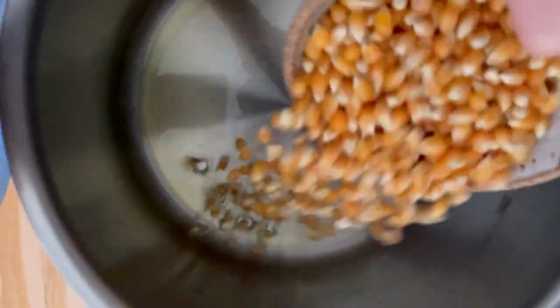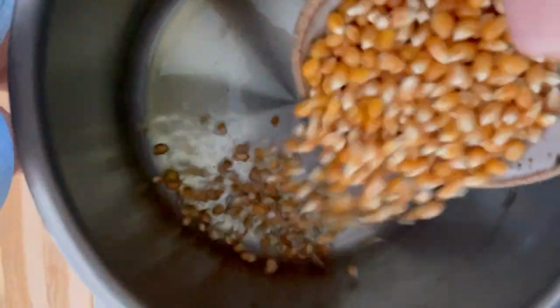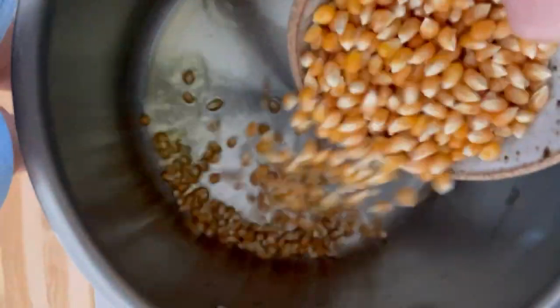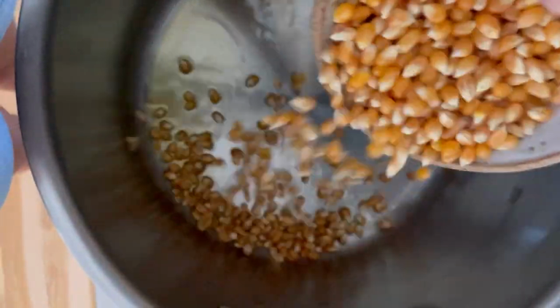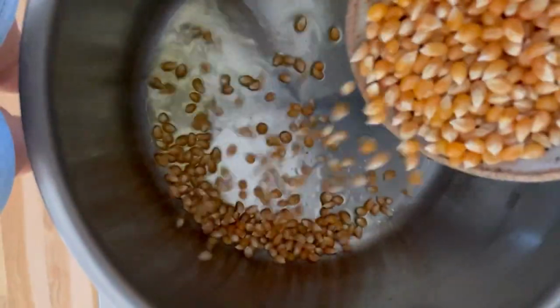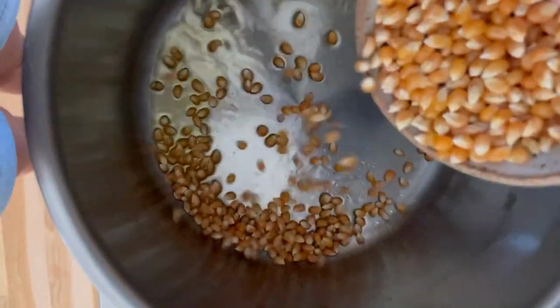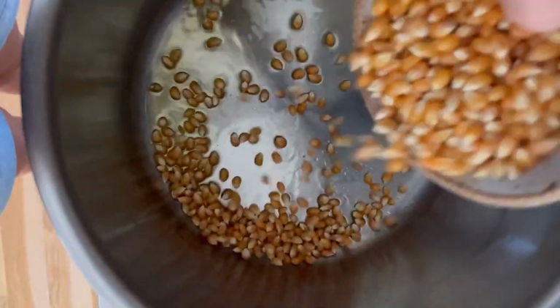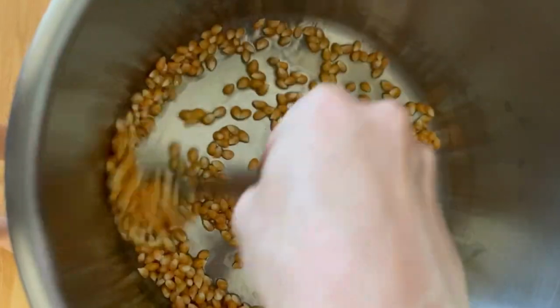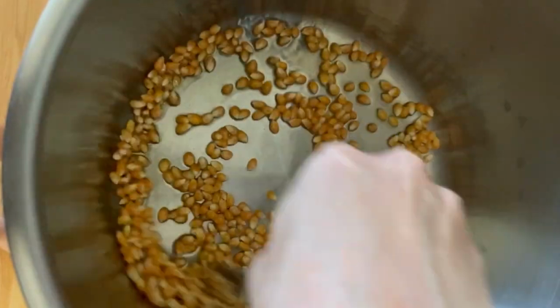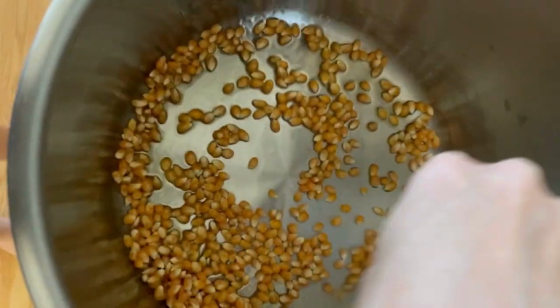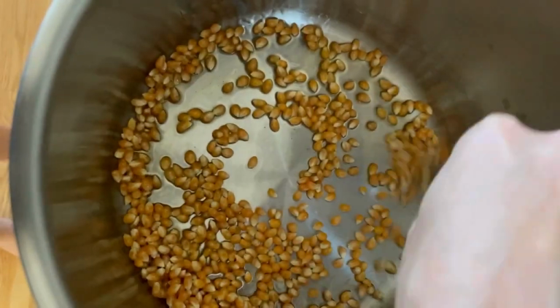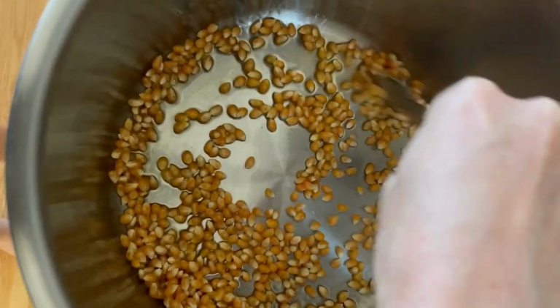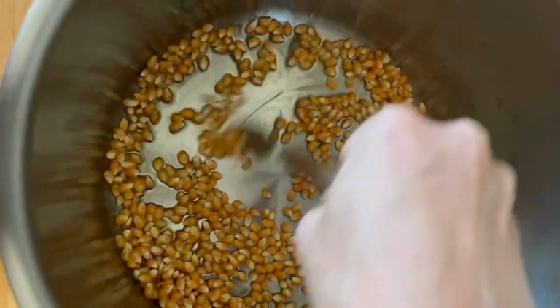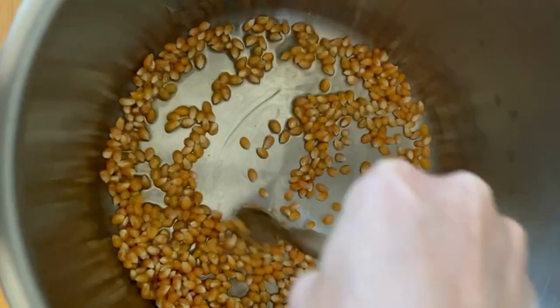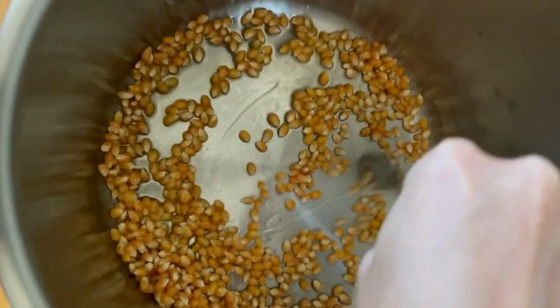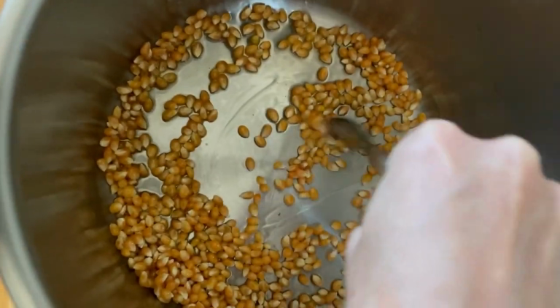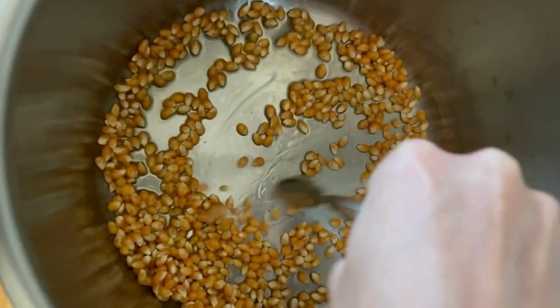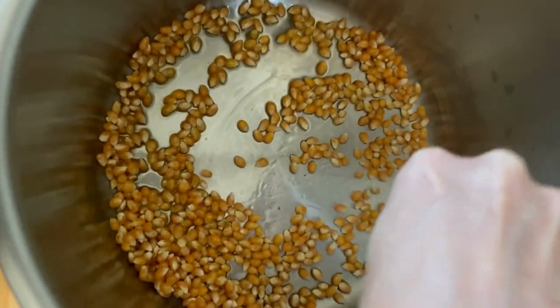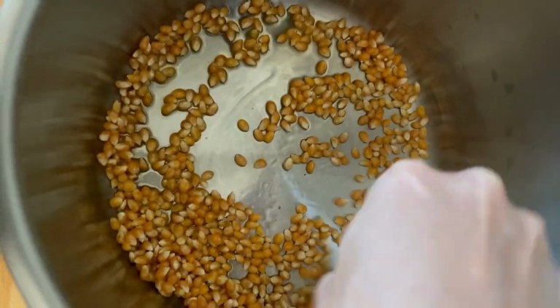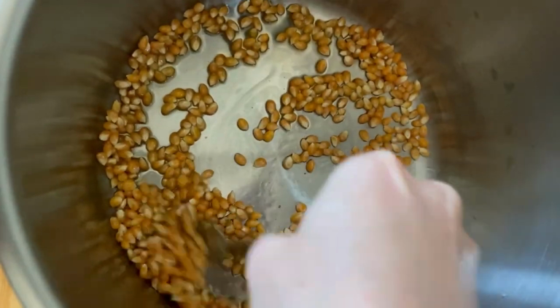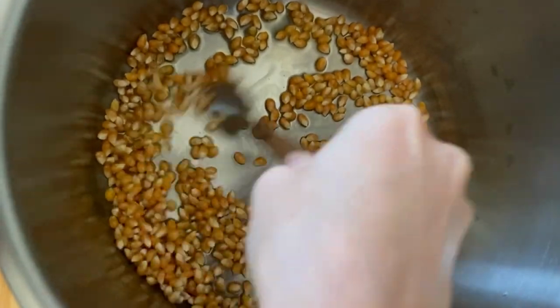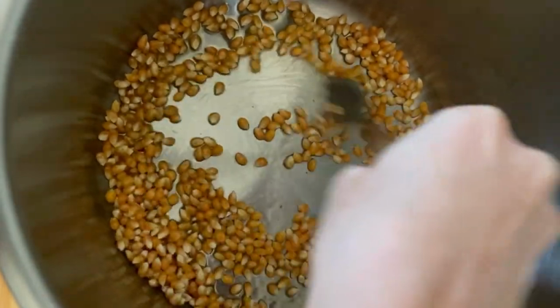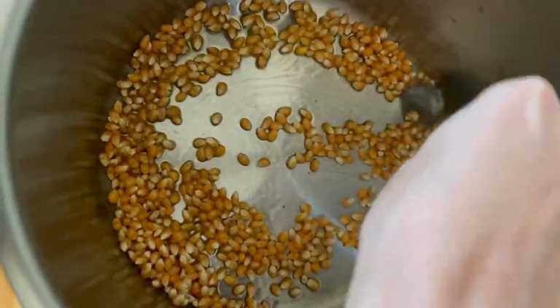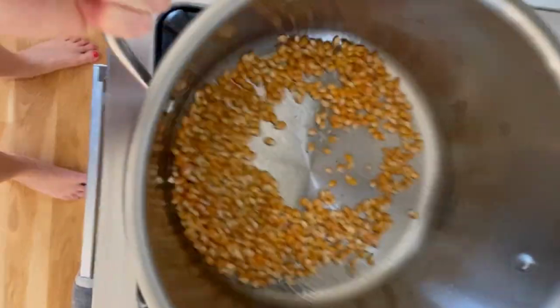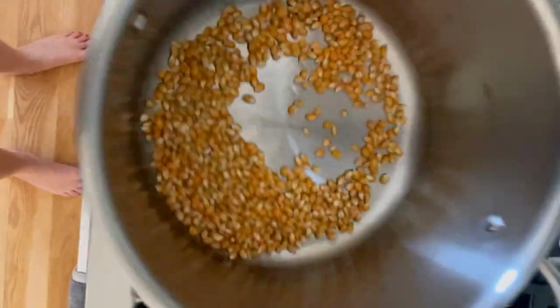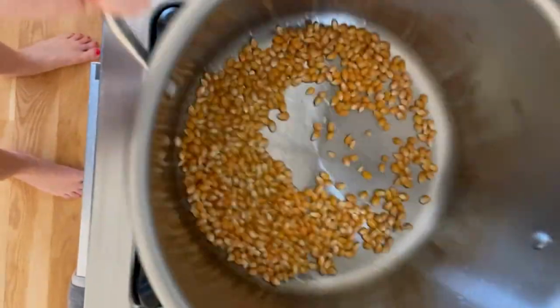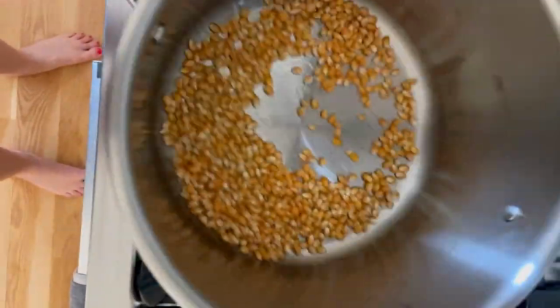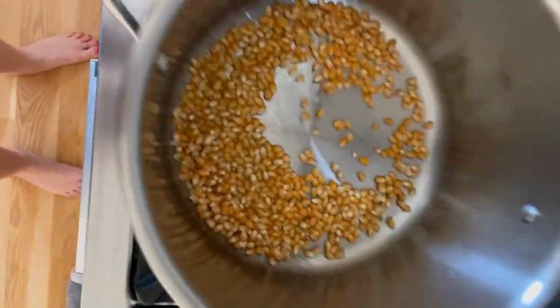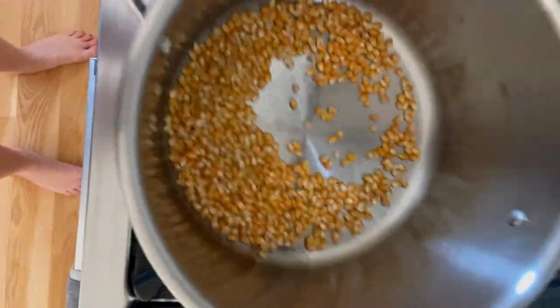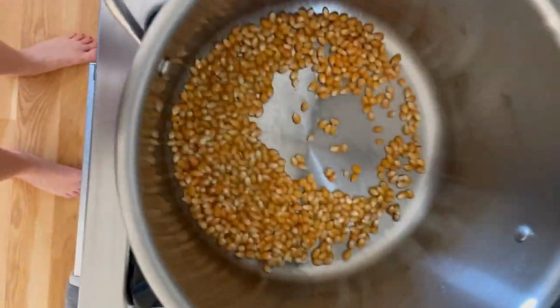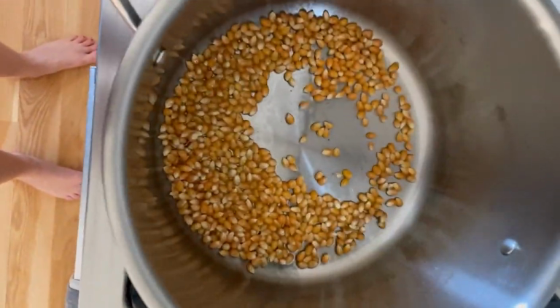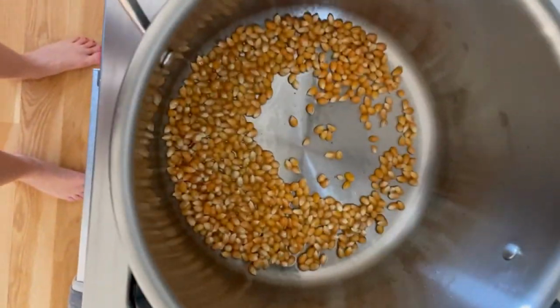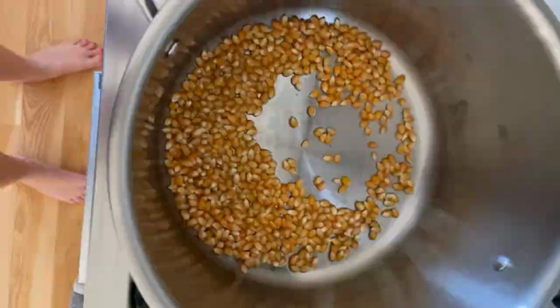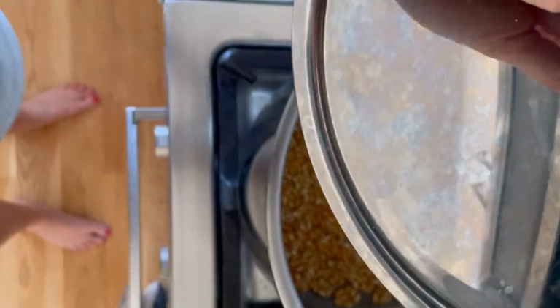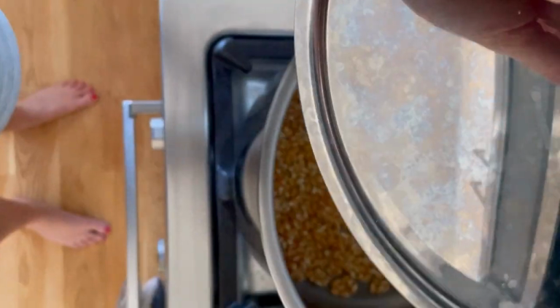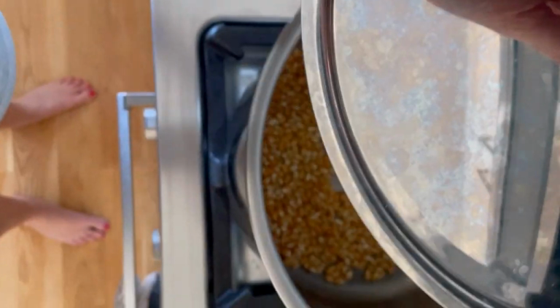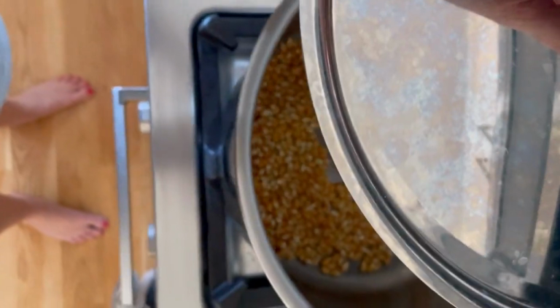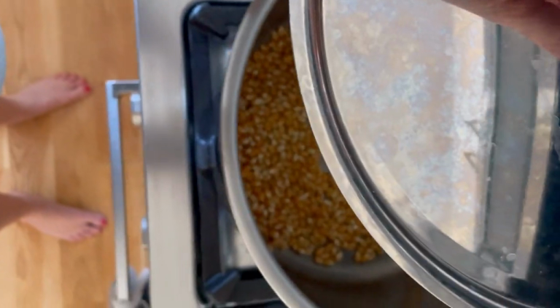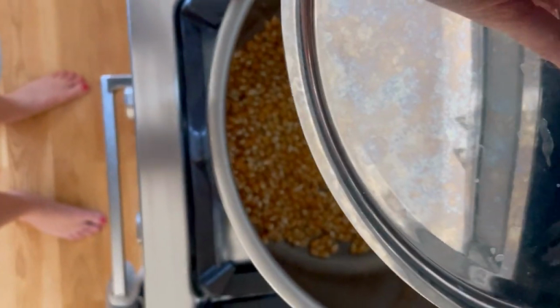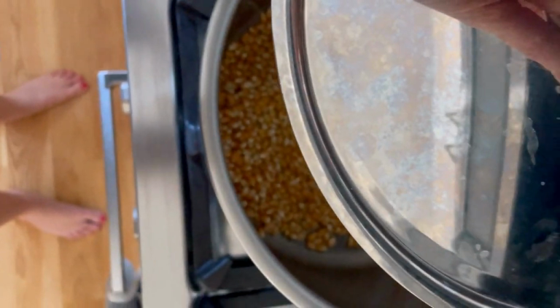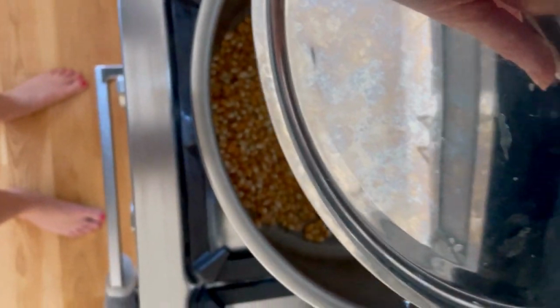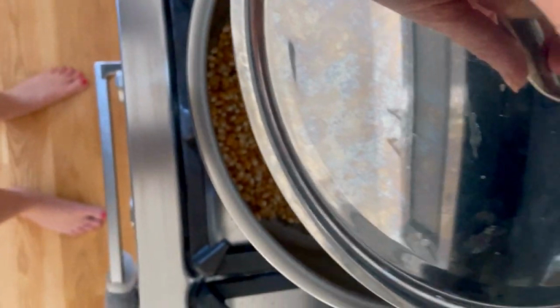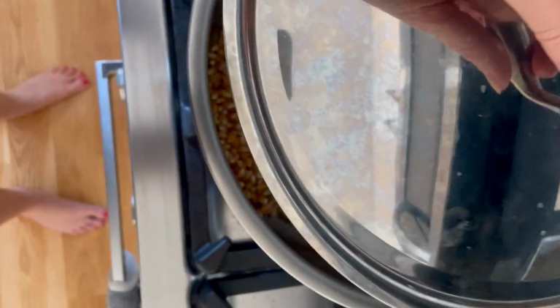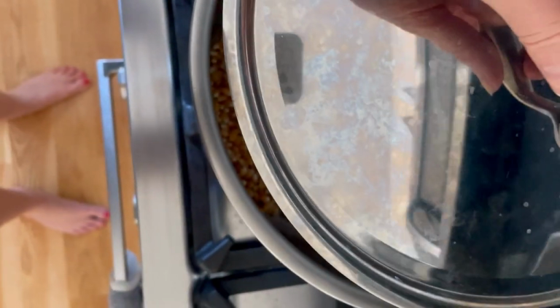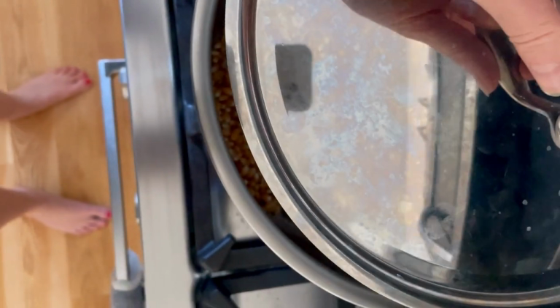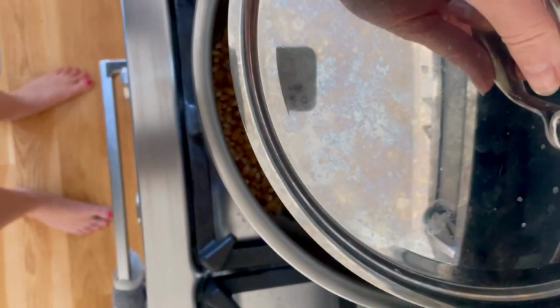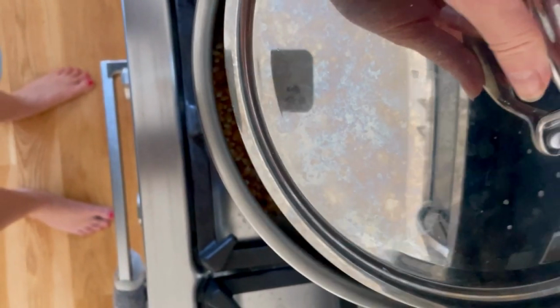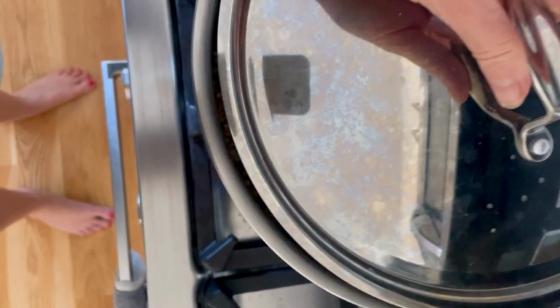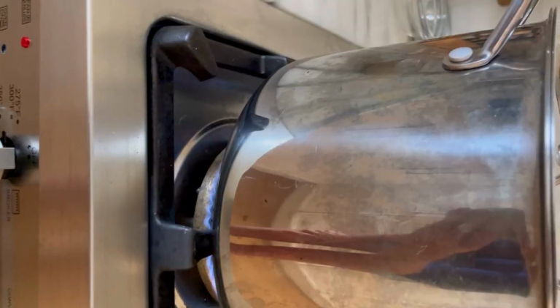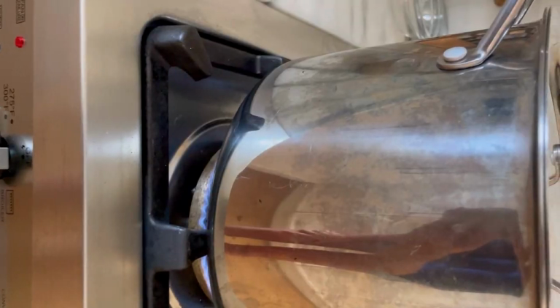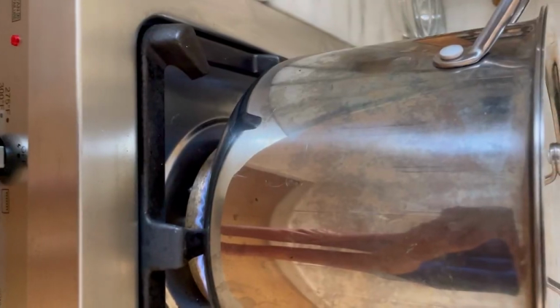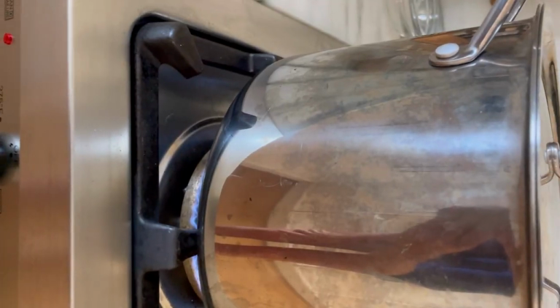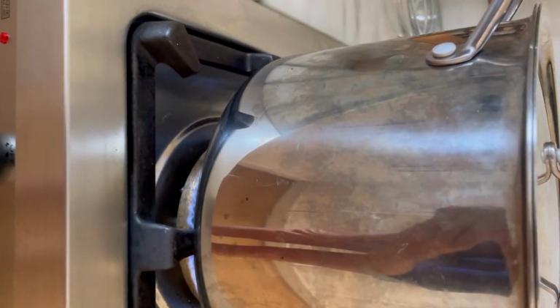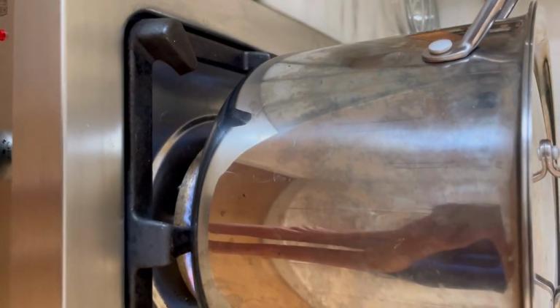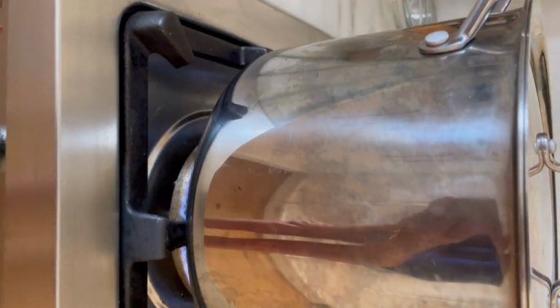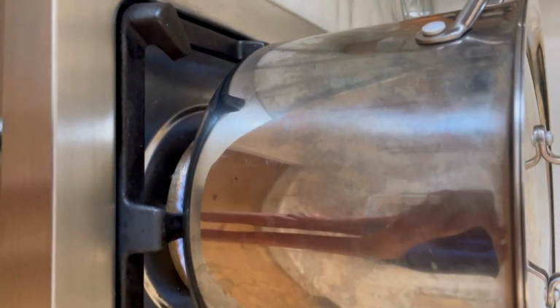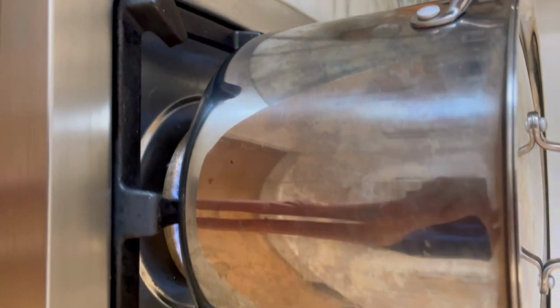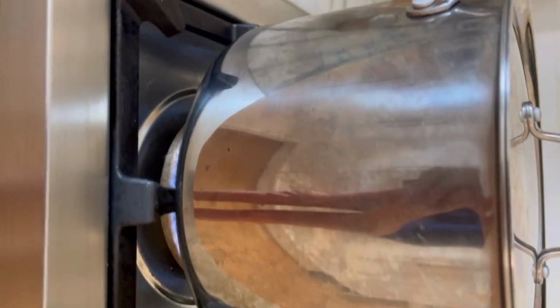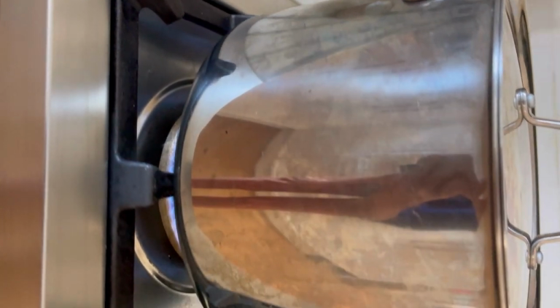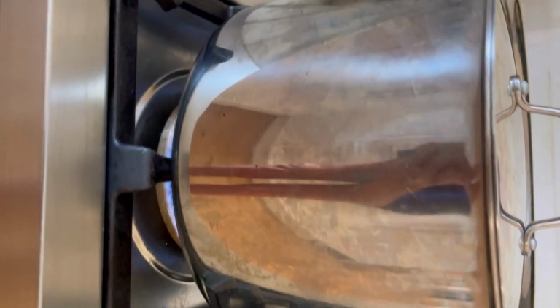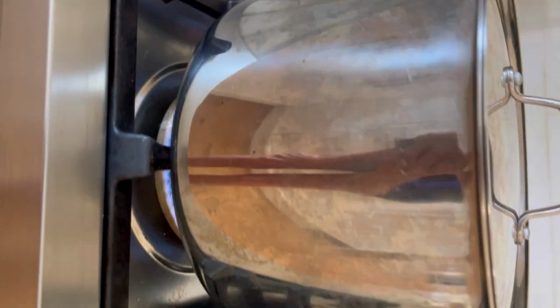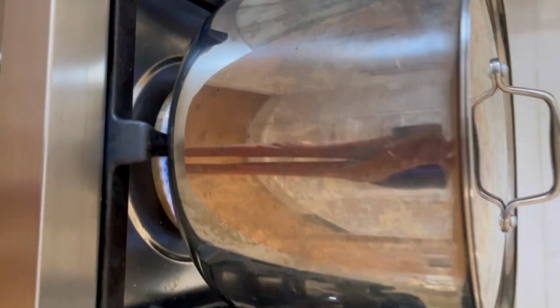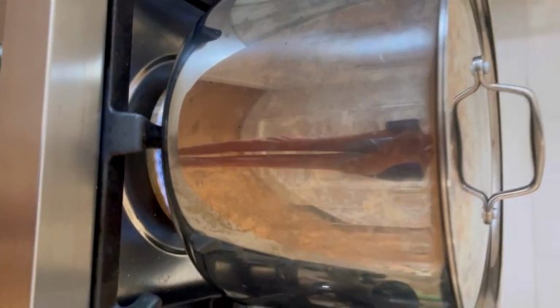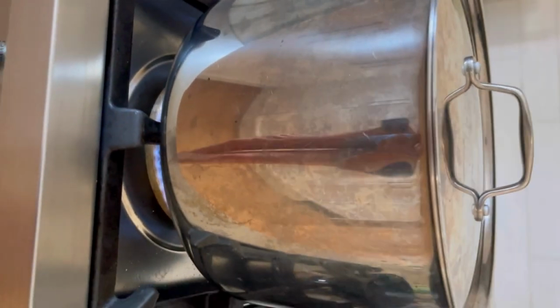We're gonna add our popcorn and toss it around in the butter so it gets into every nook and cranny. Then just pop a lid on and wait for some action.